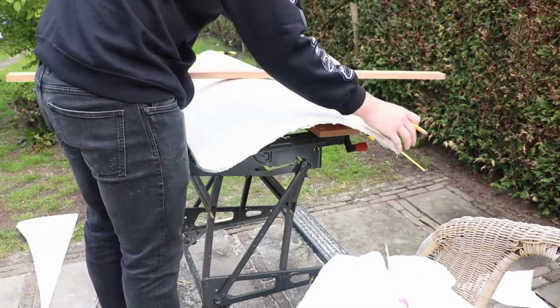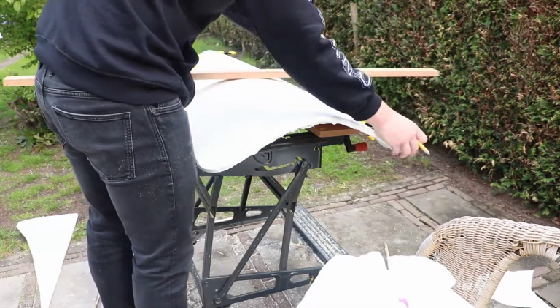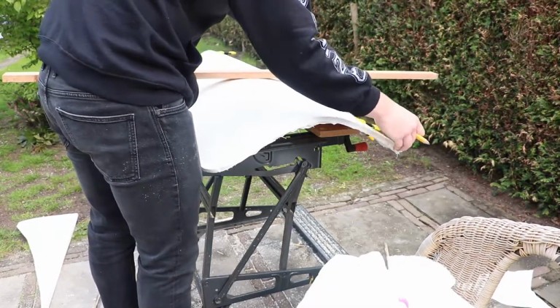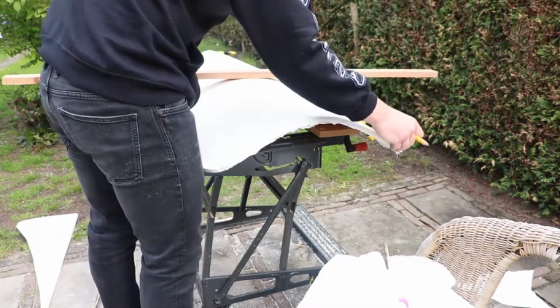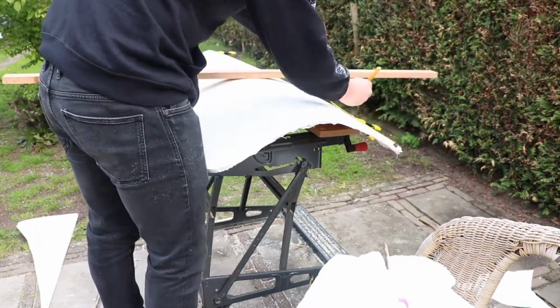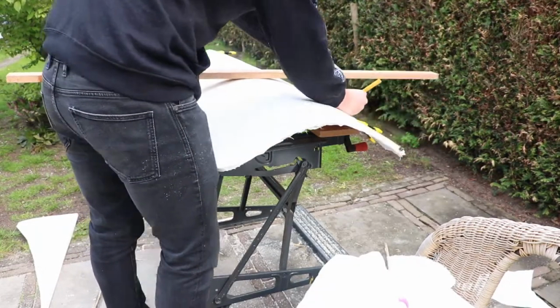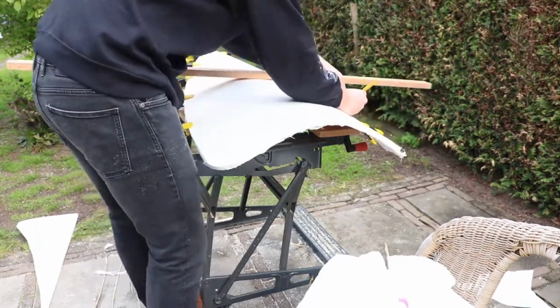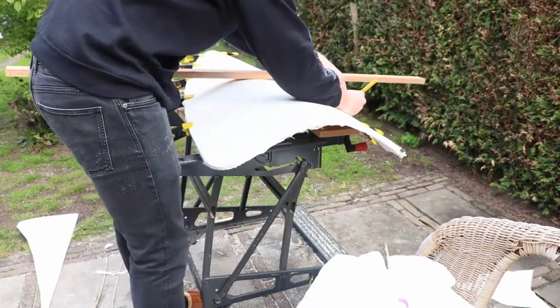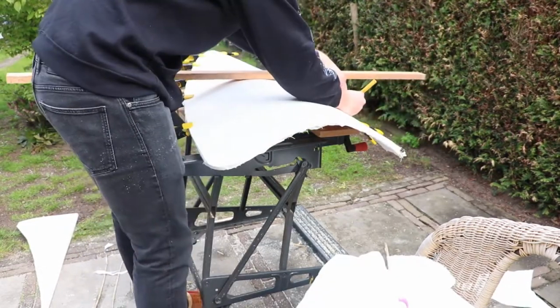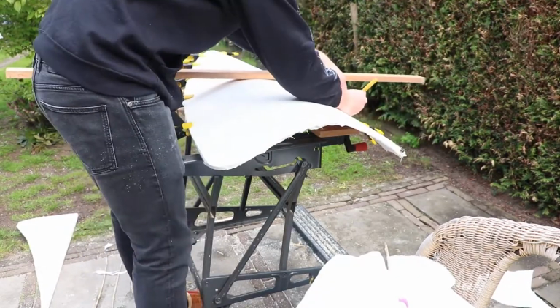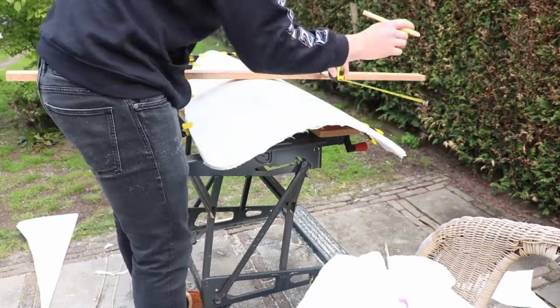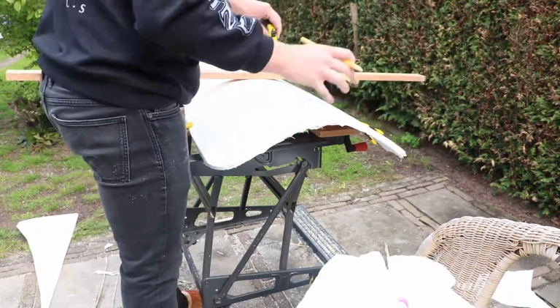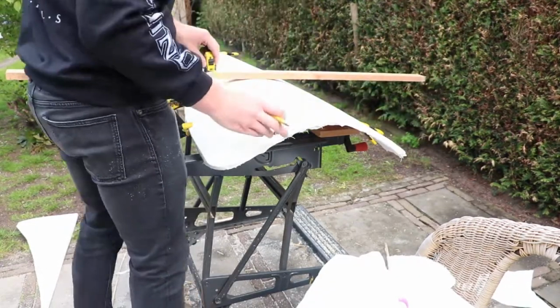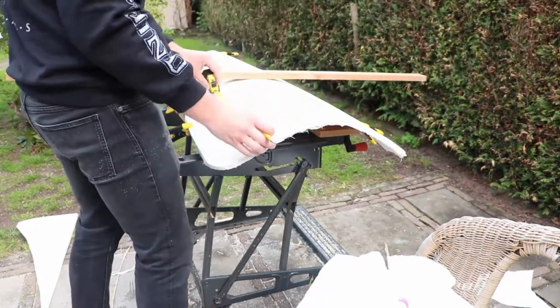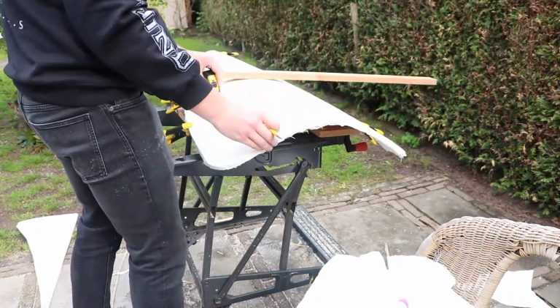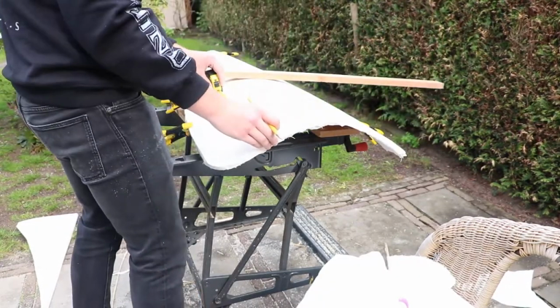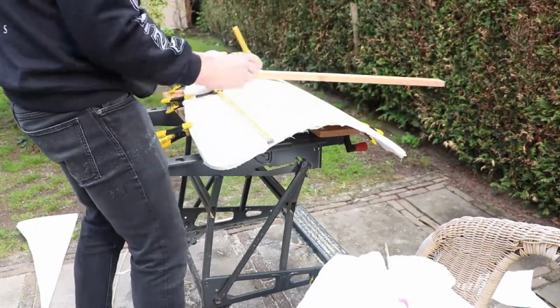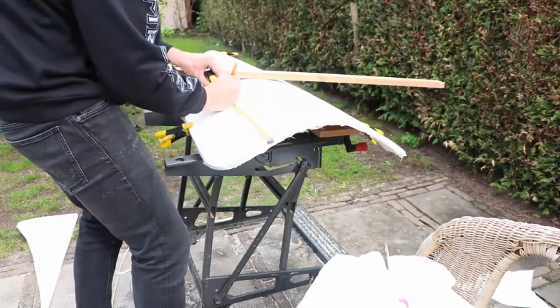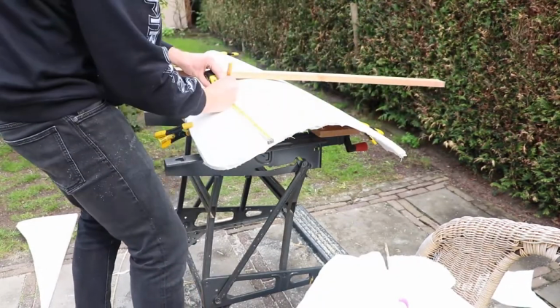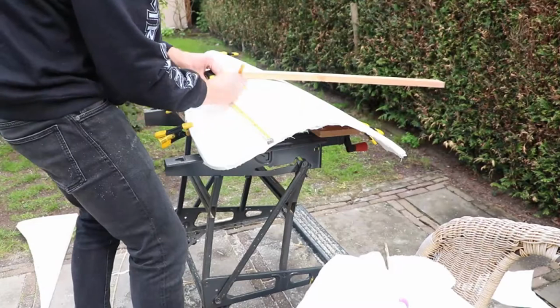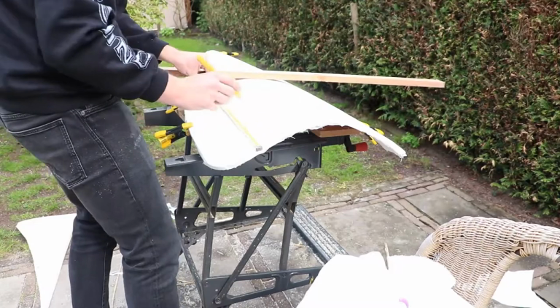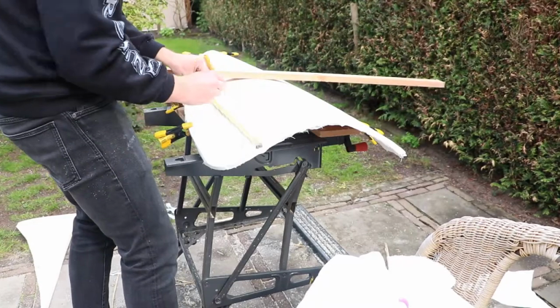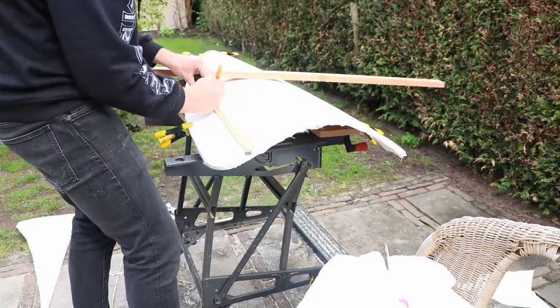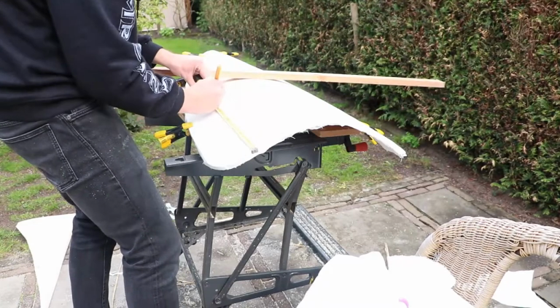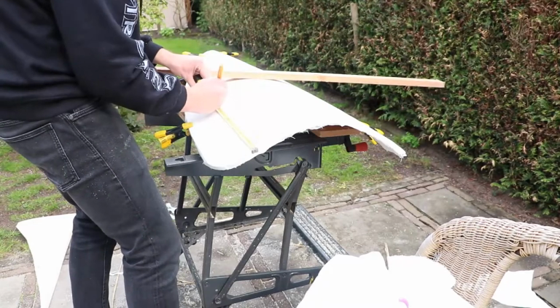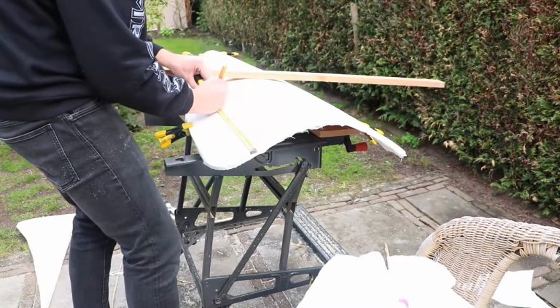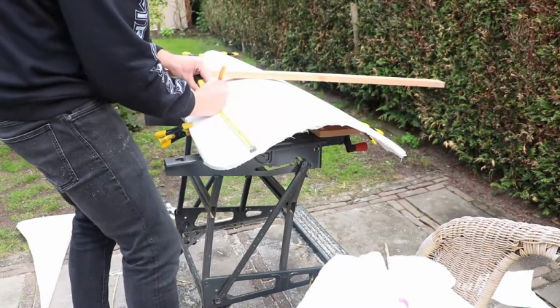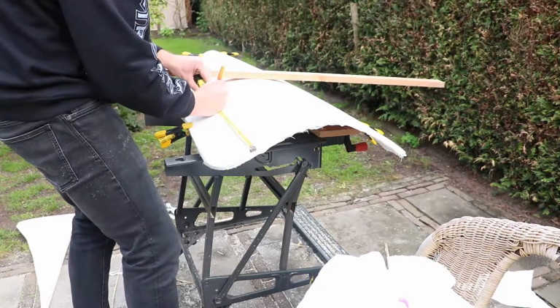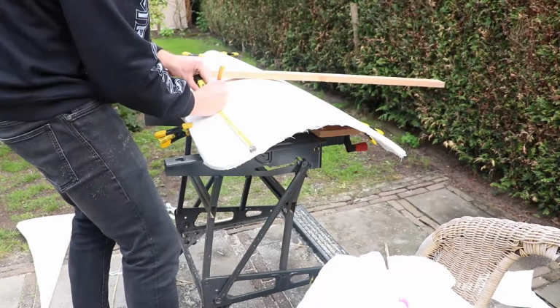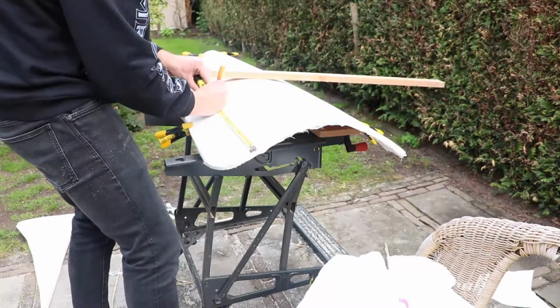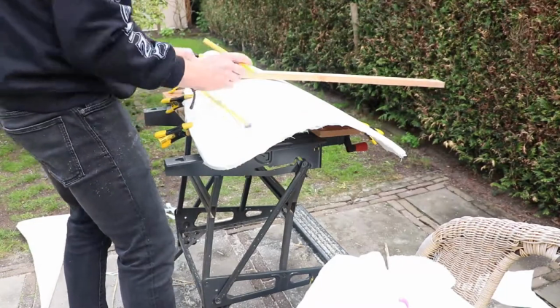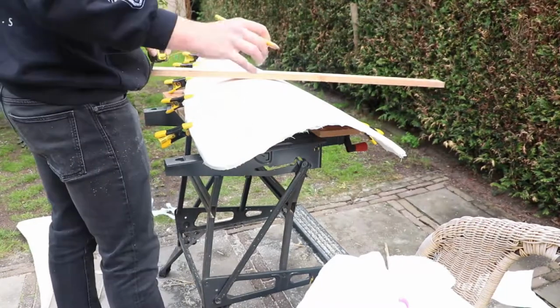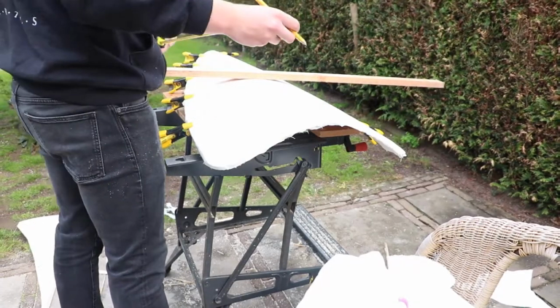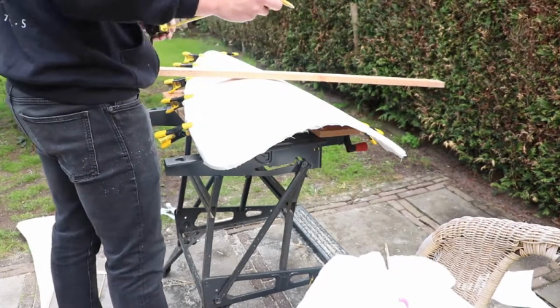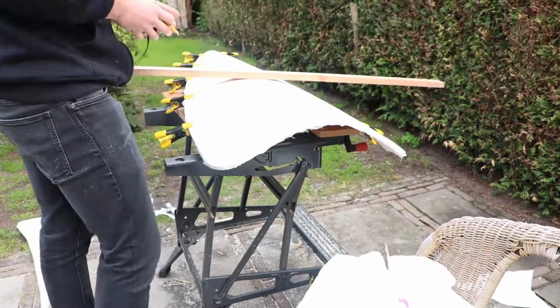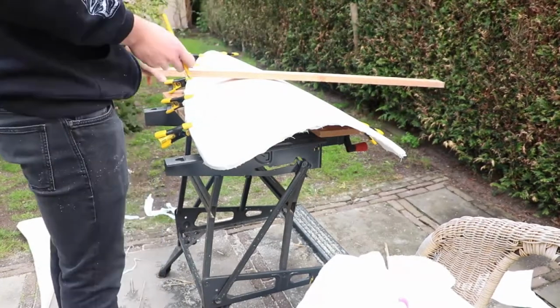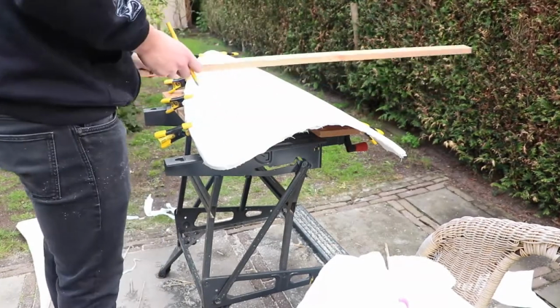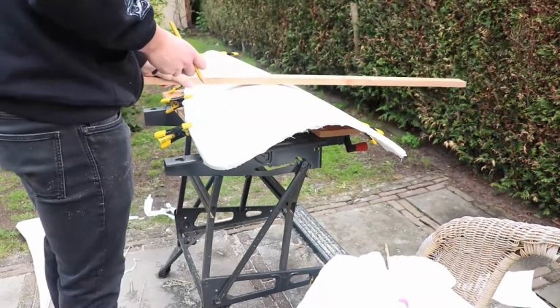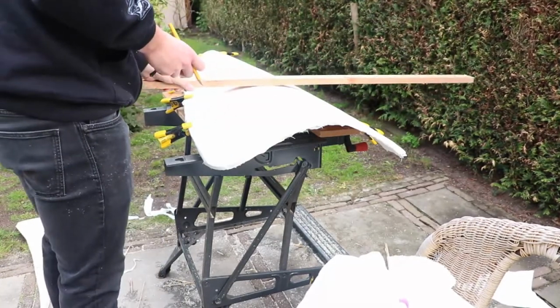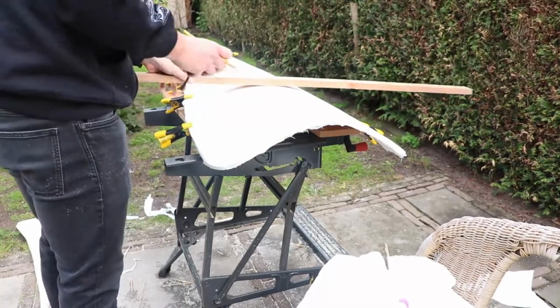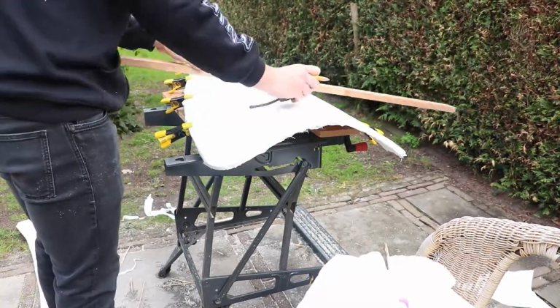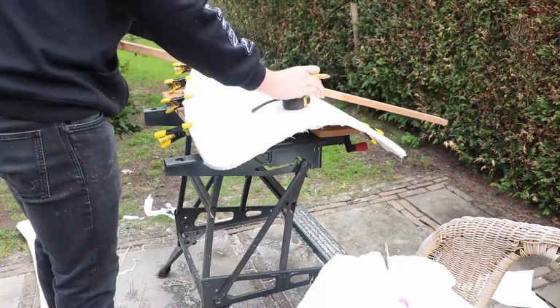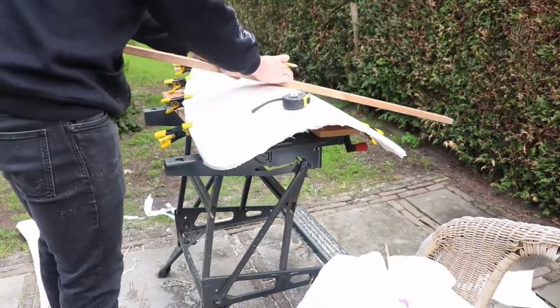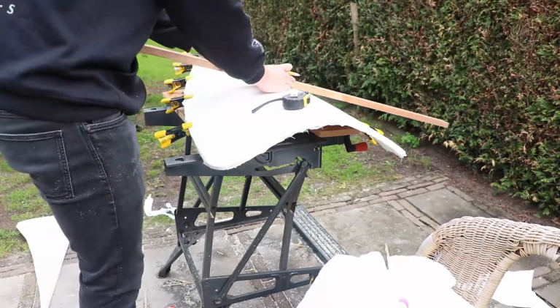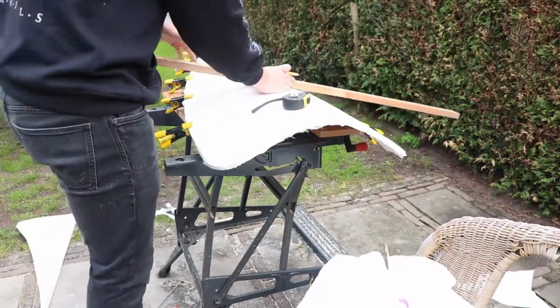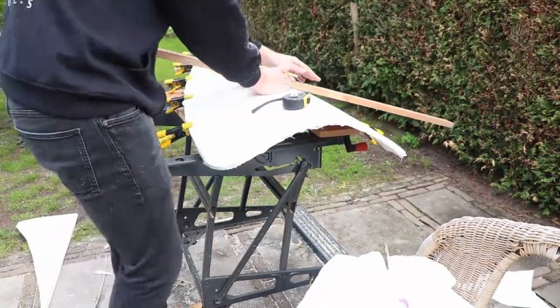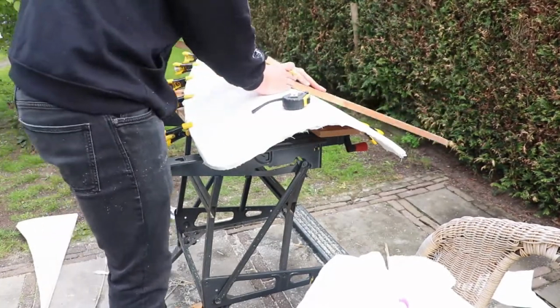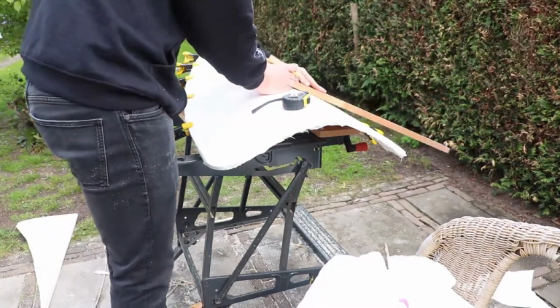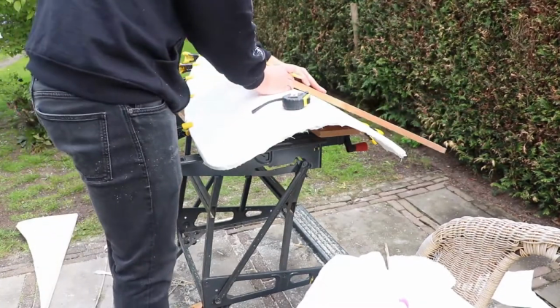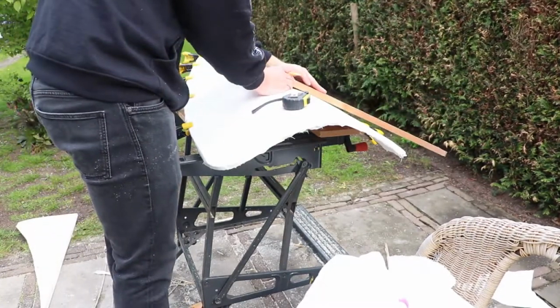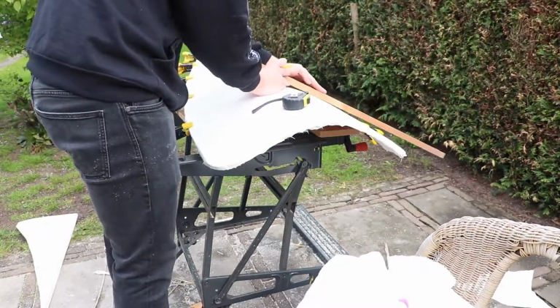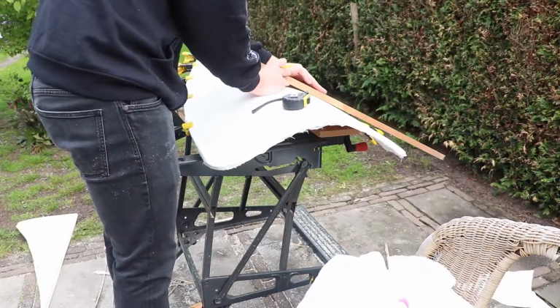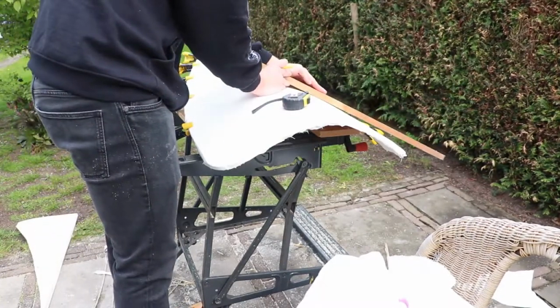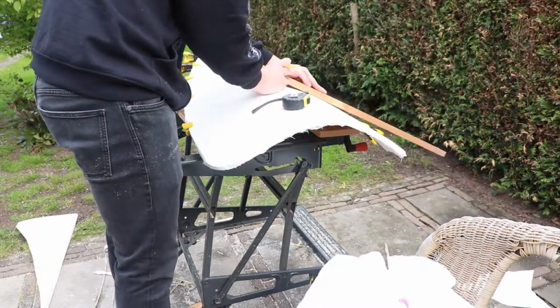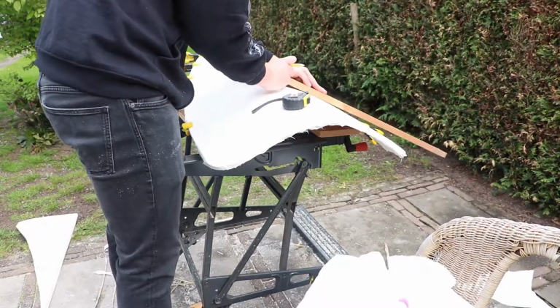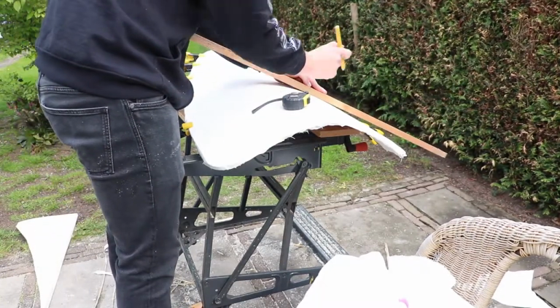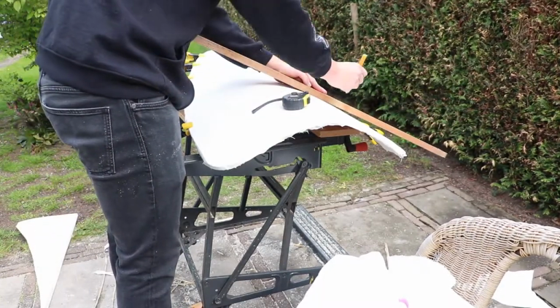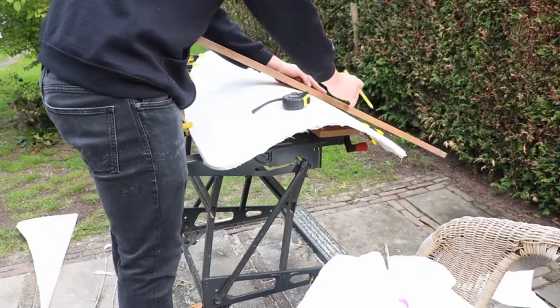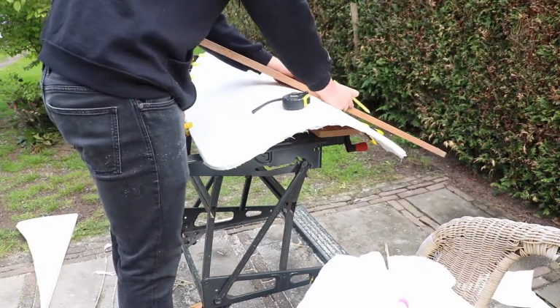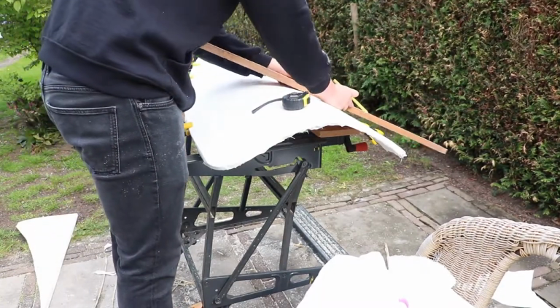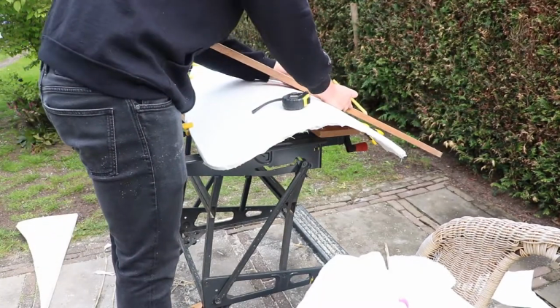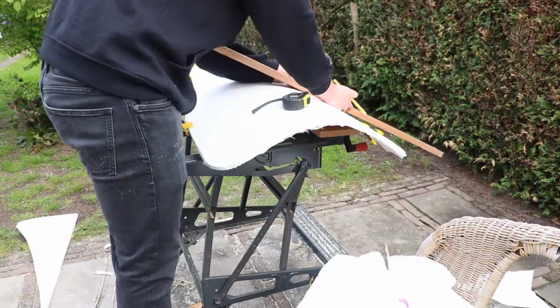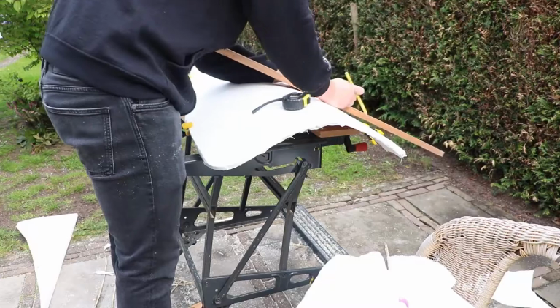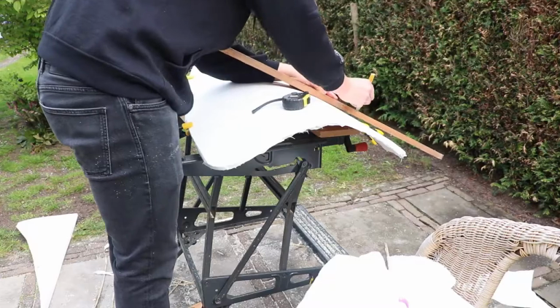Now to paint it. I am painting it before I apply the shield edge, and that is just because it is a faster way of working.